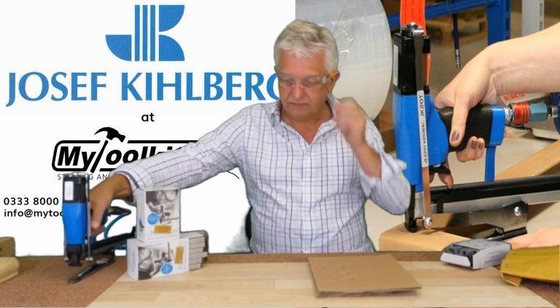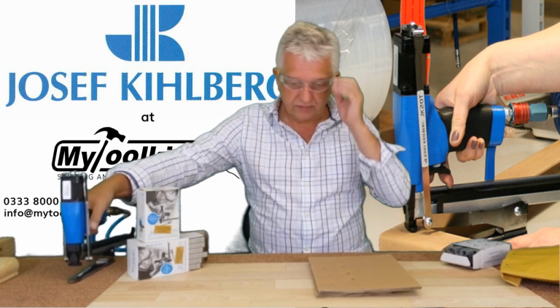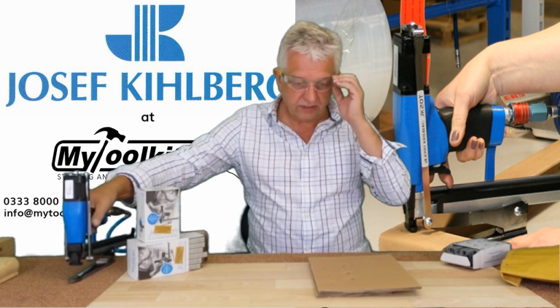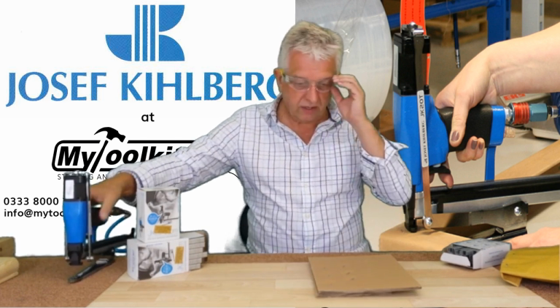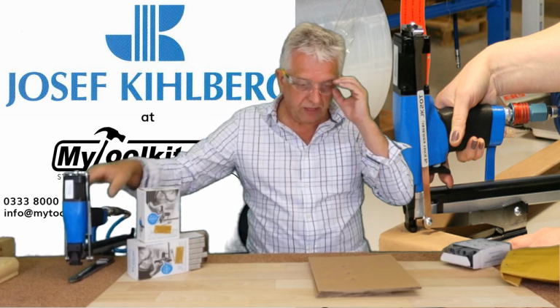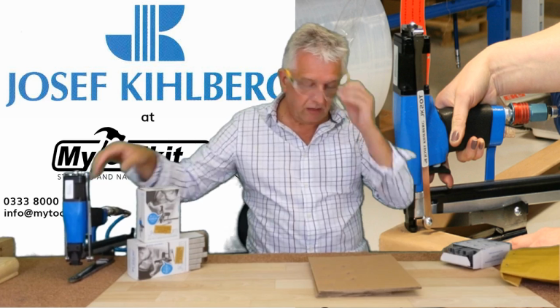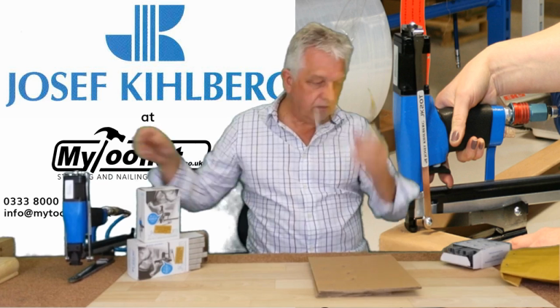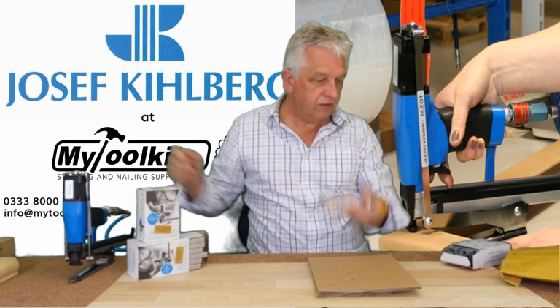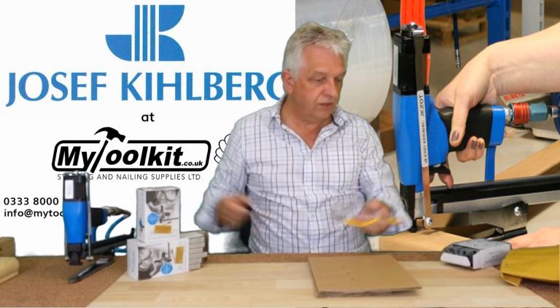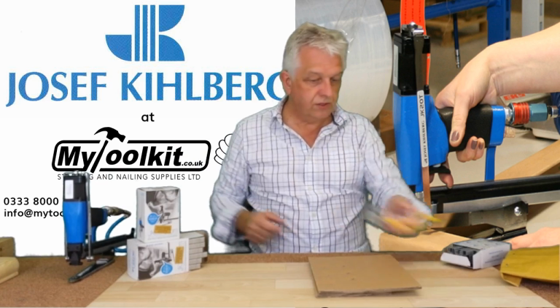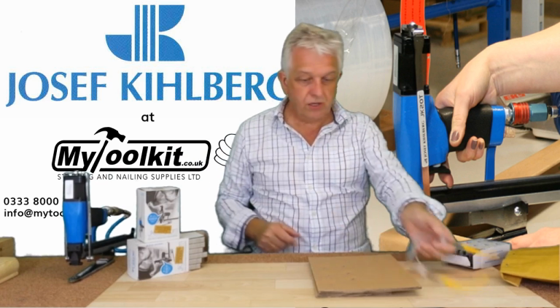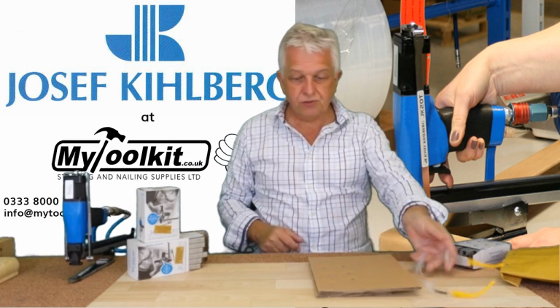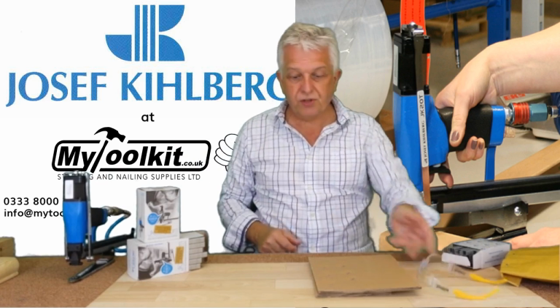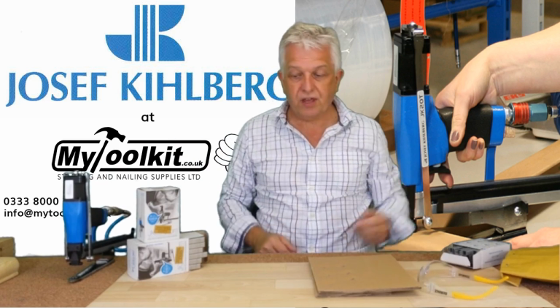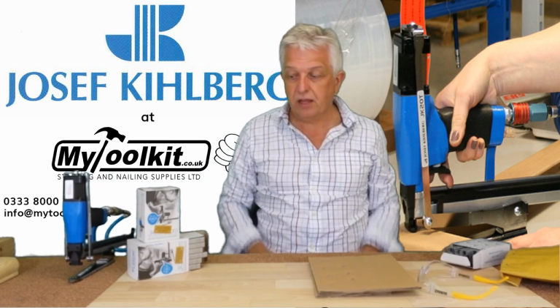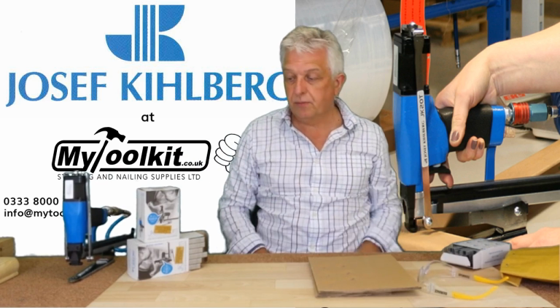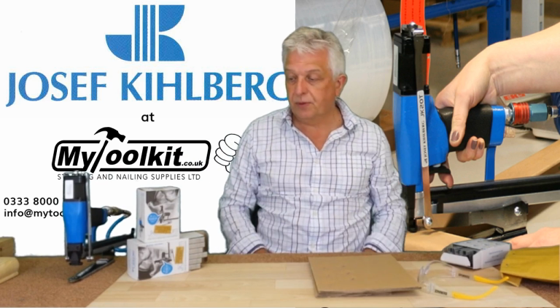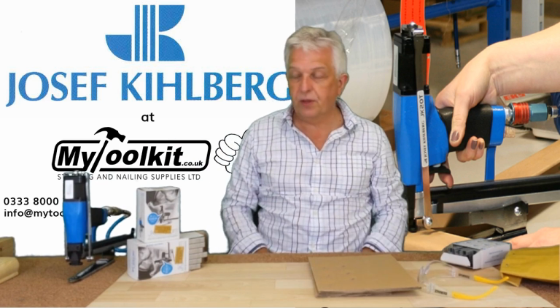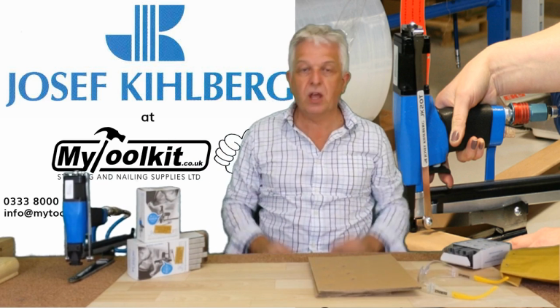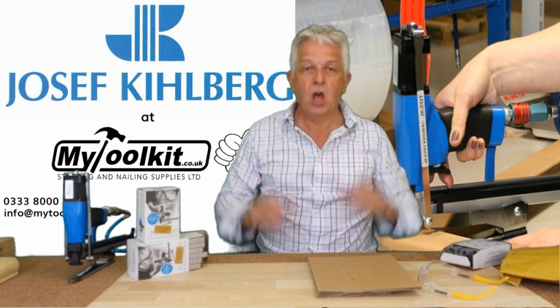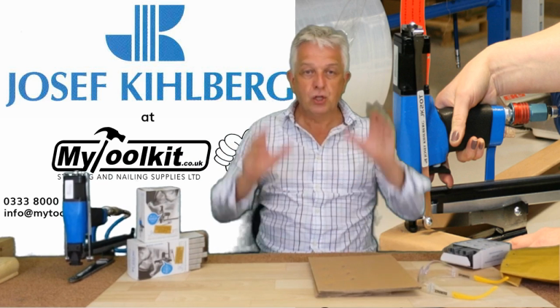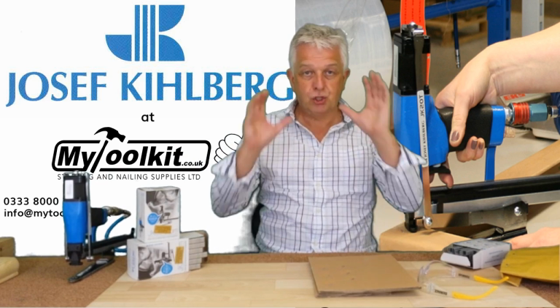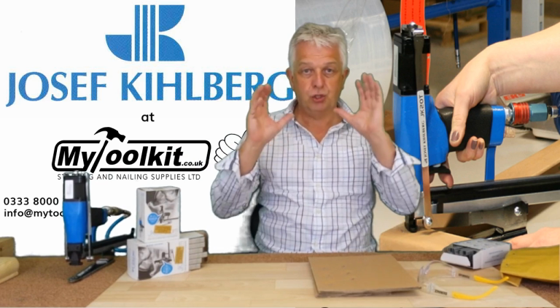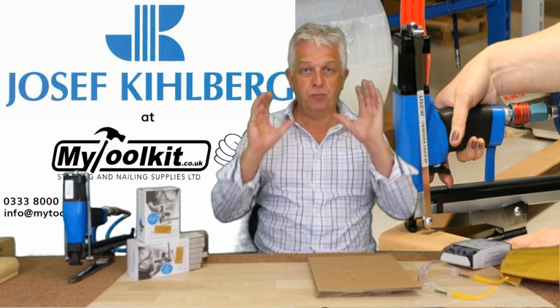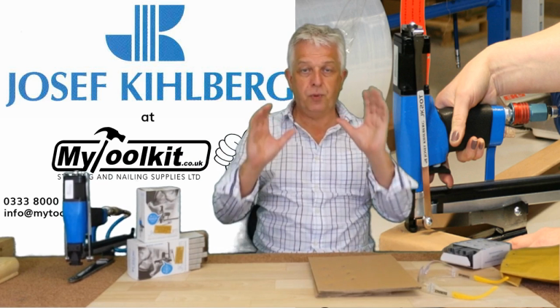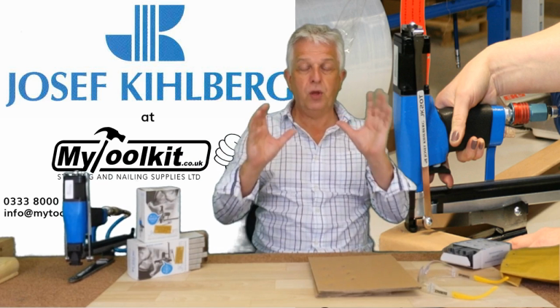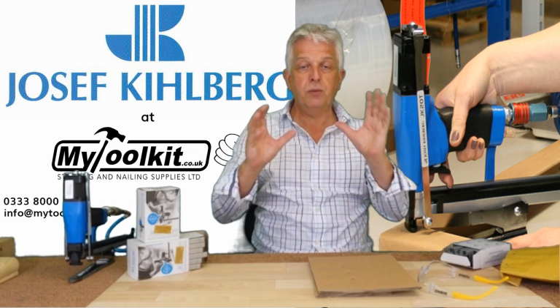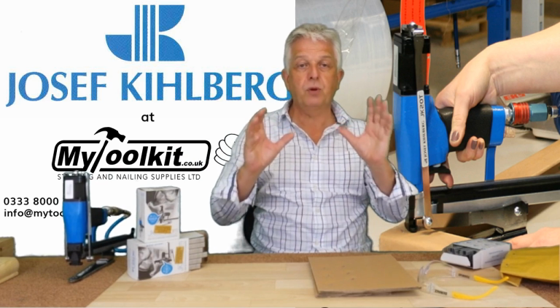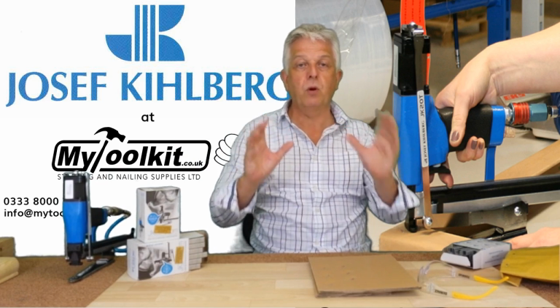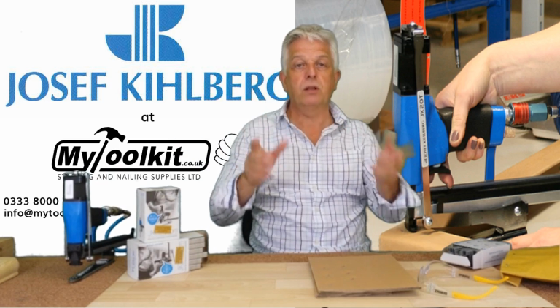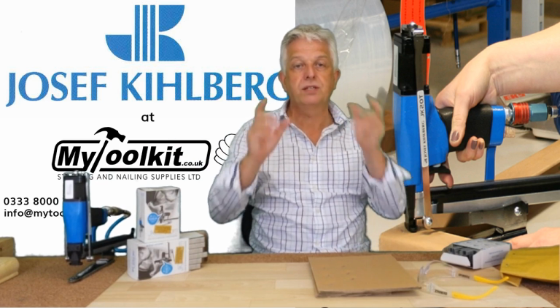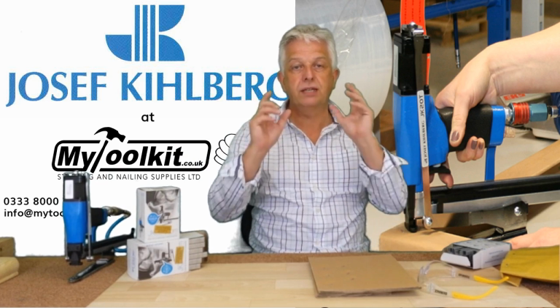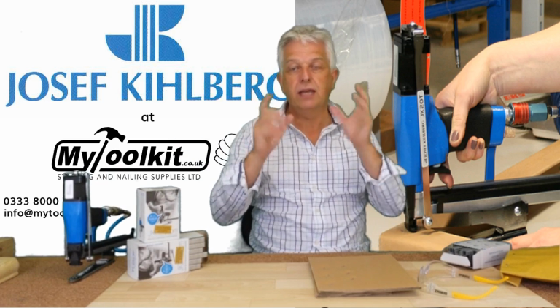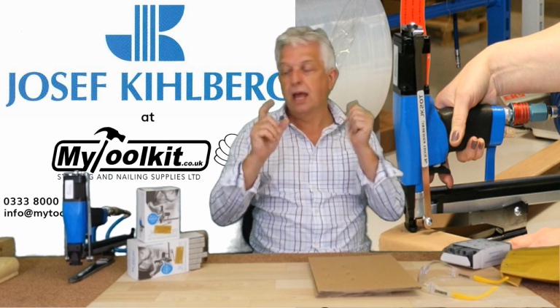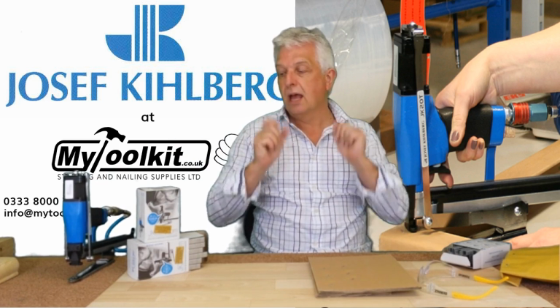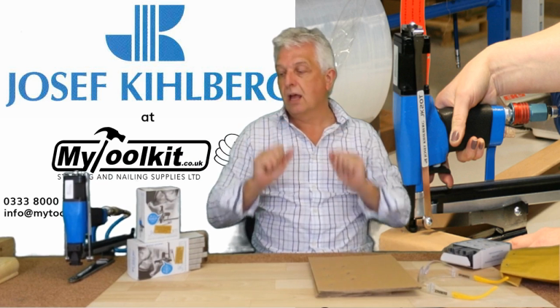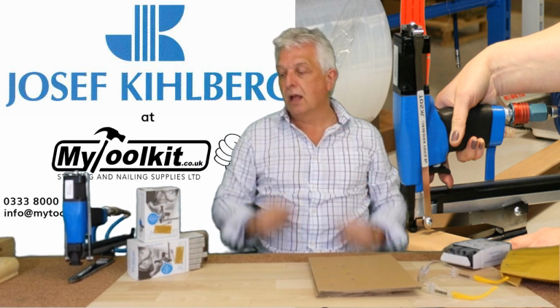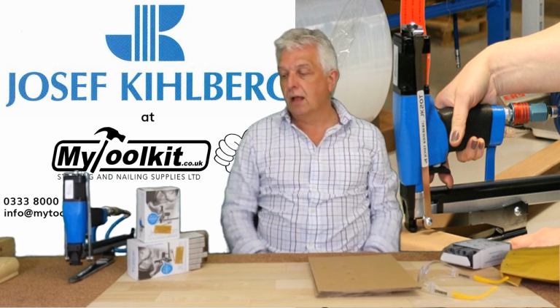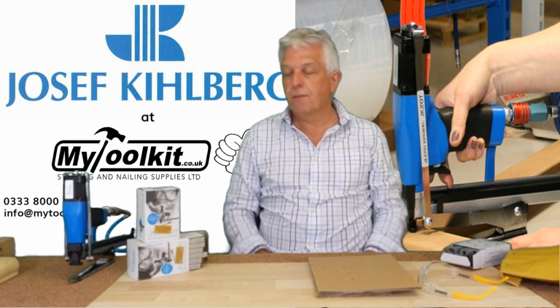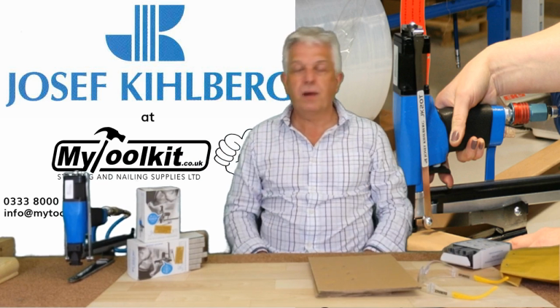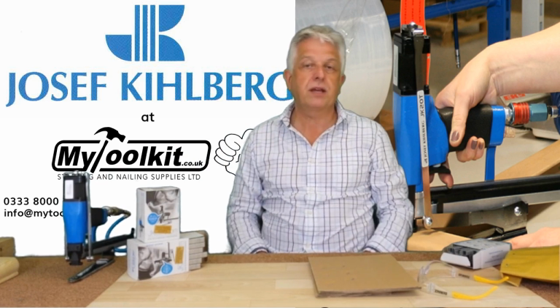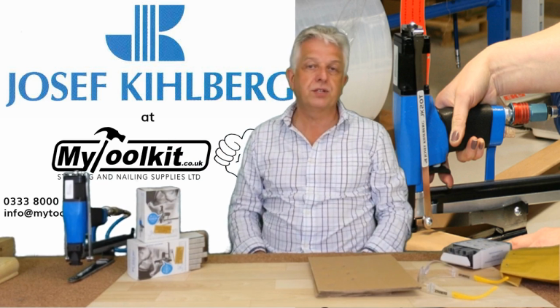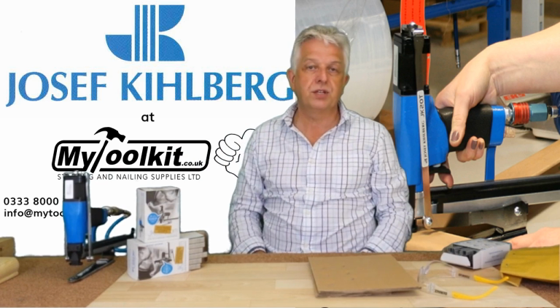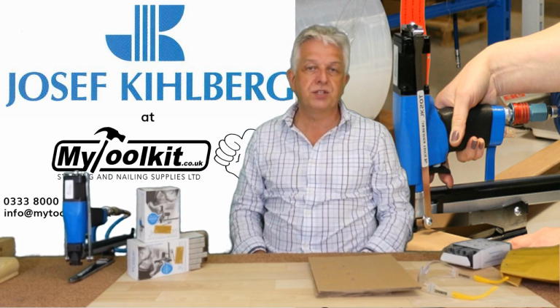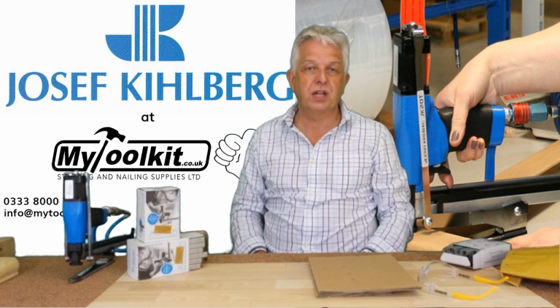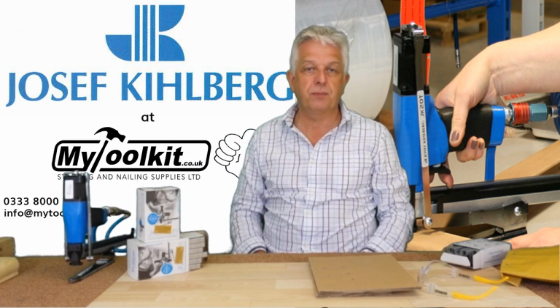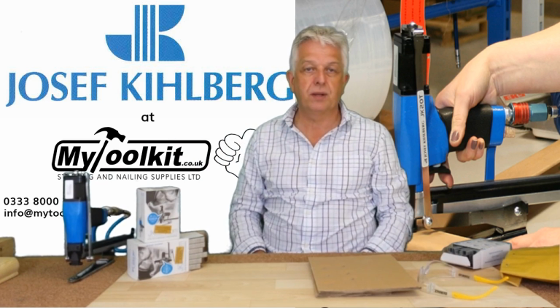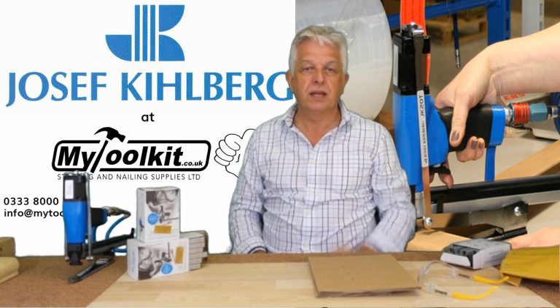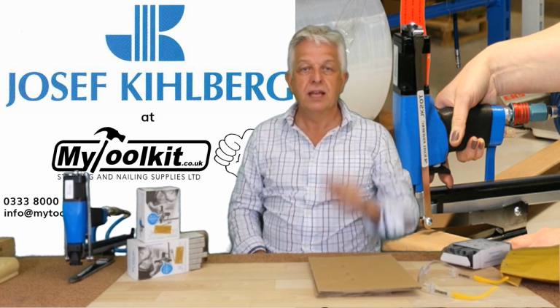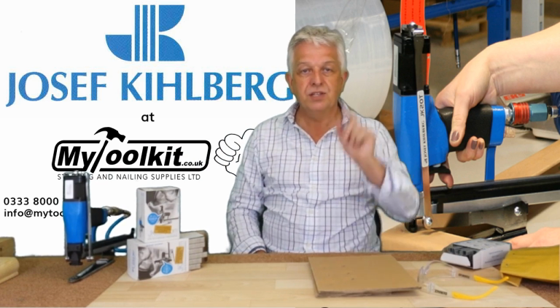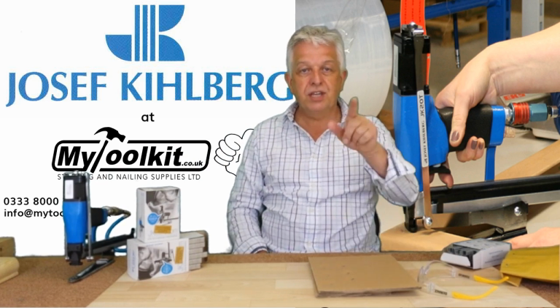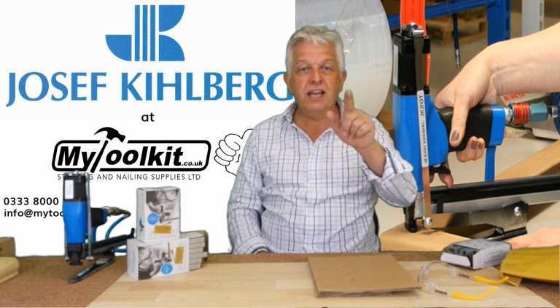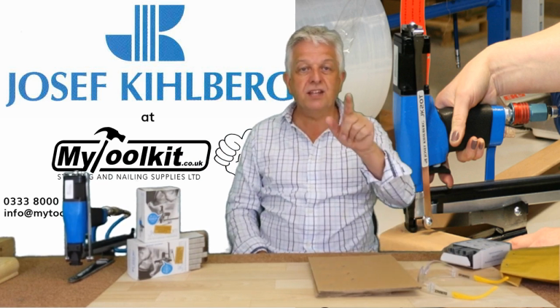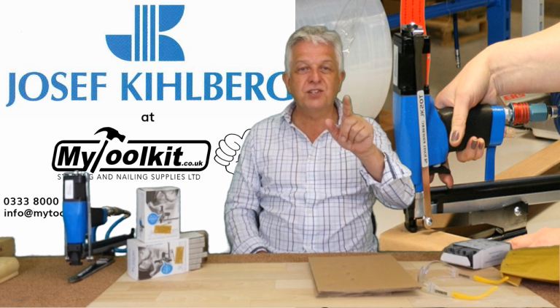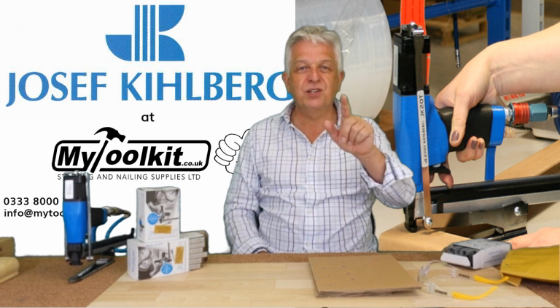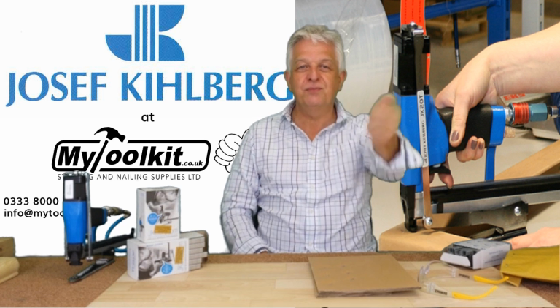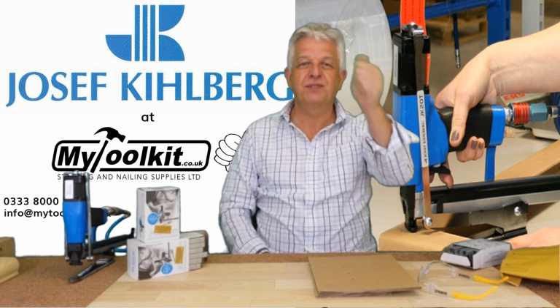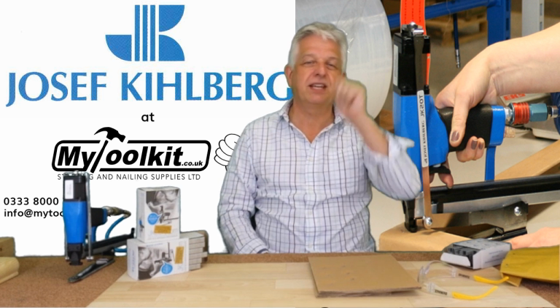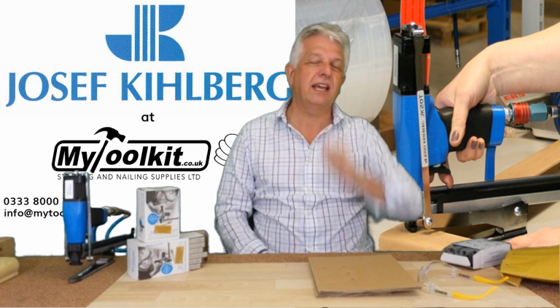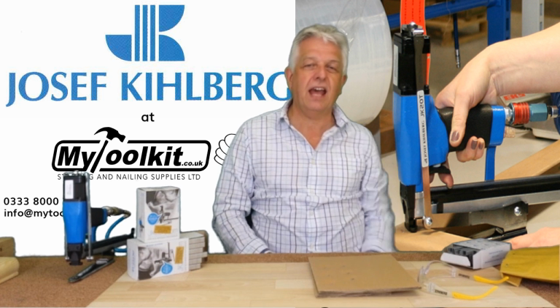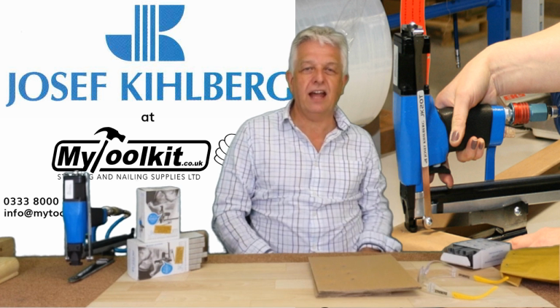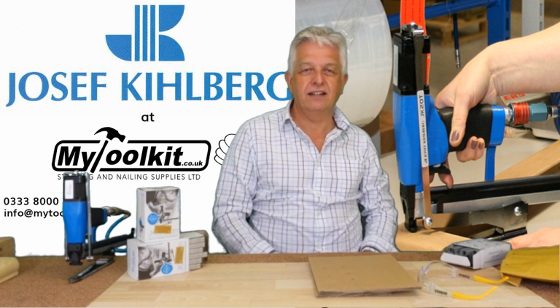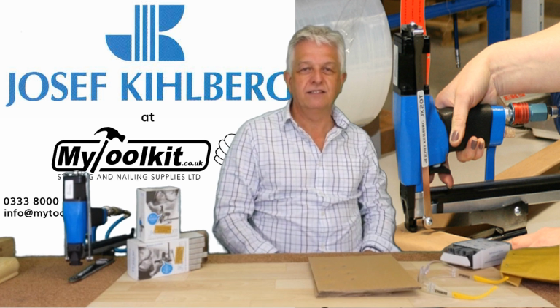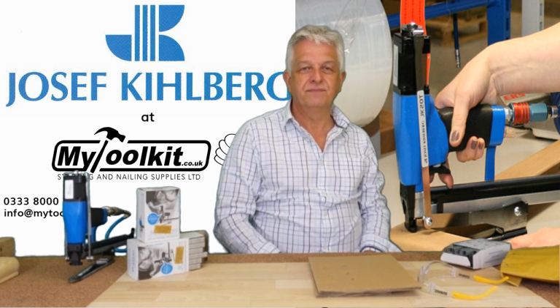So there we go — Joseph Kielberg, superb quality packaging stapler. See you again soon, take care.